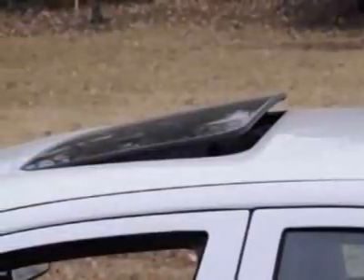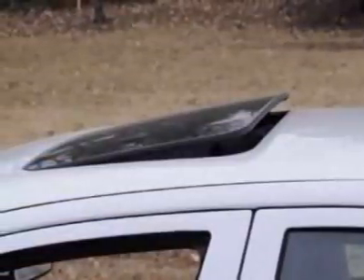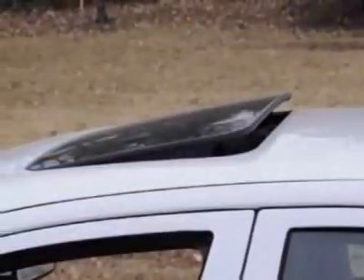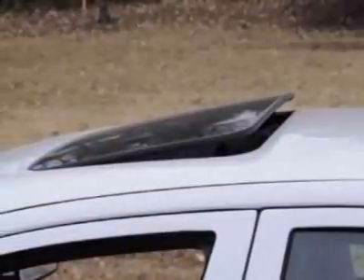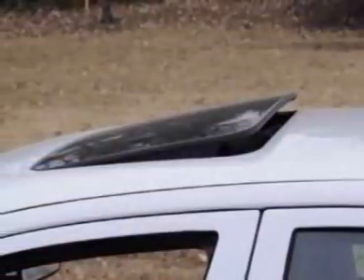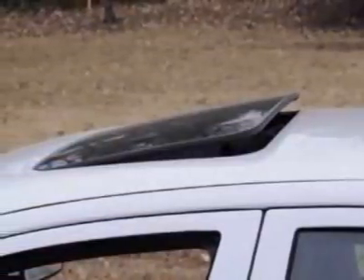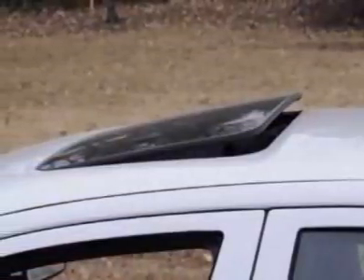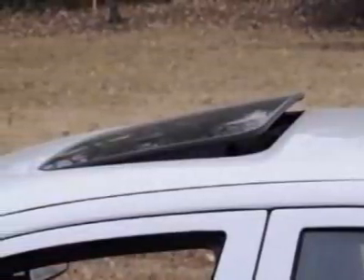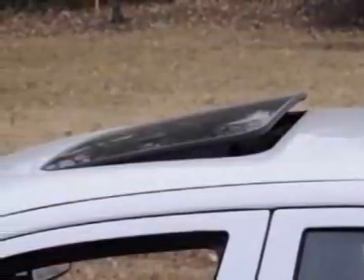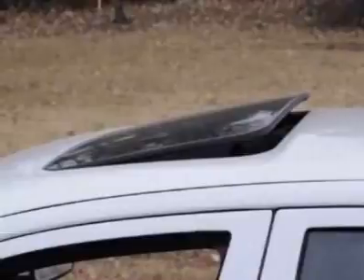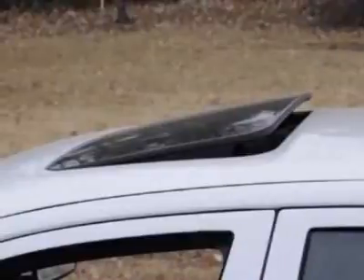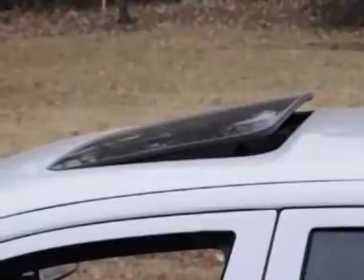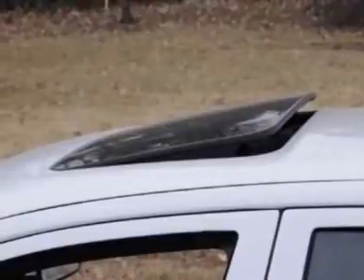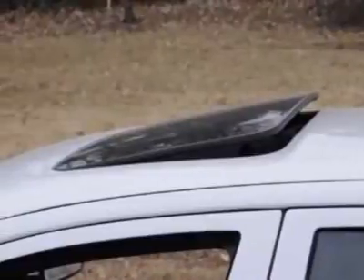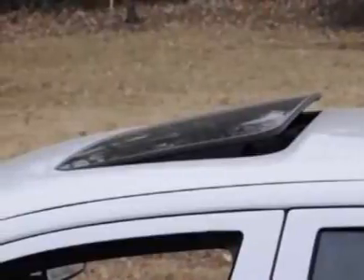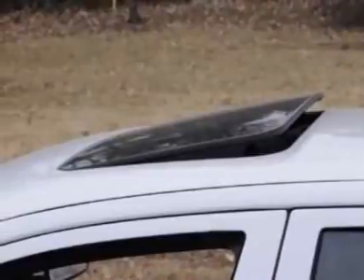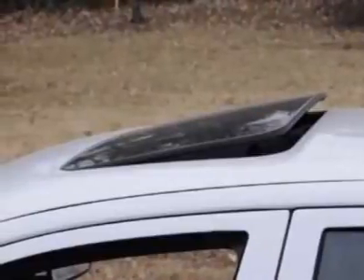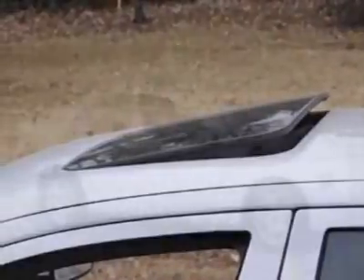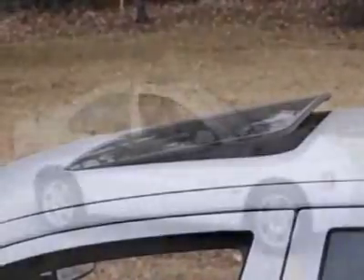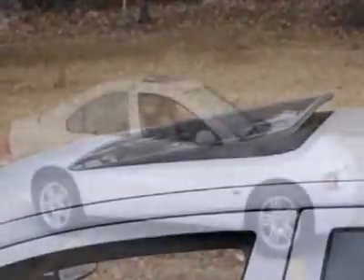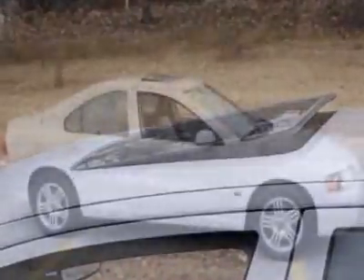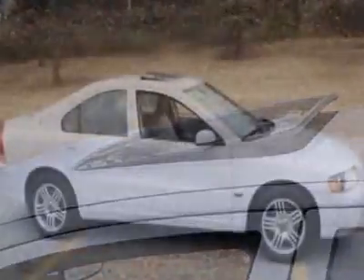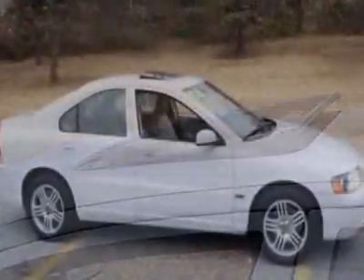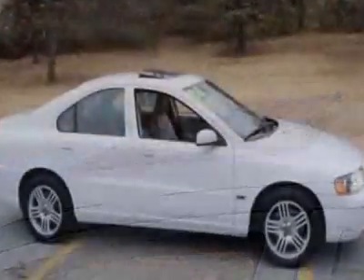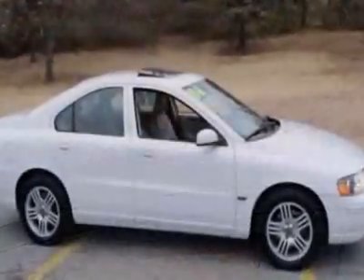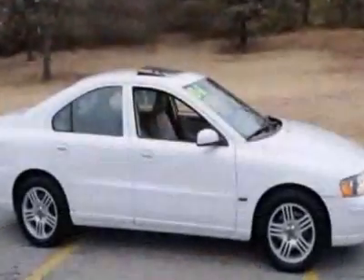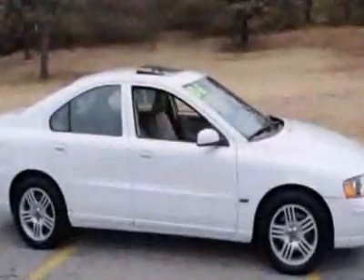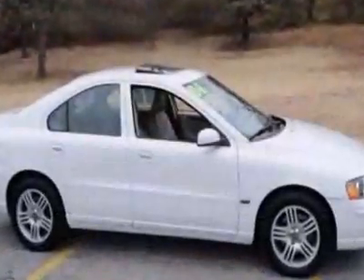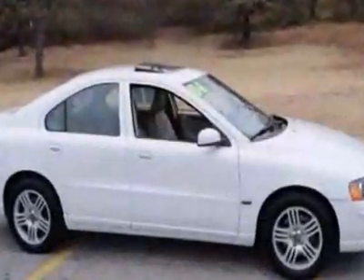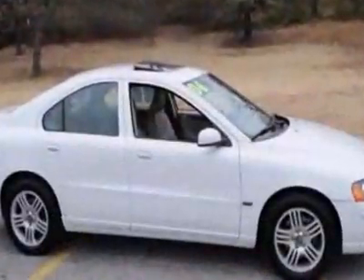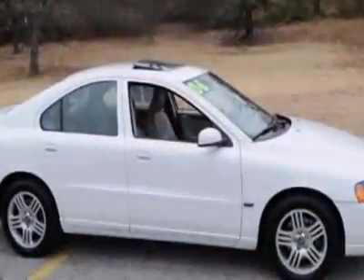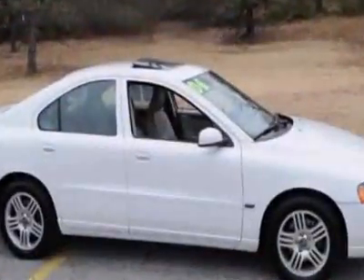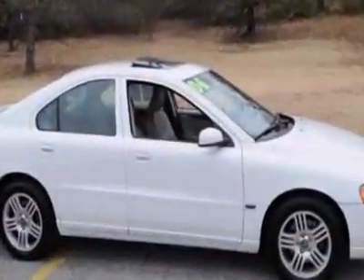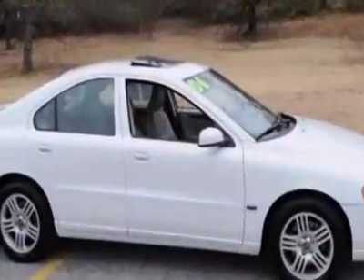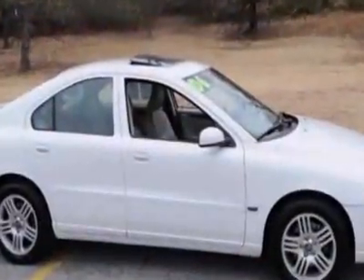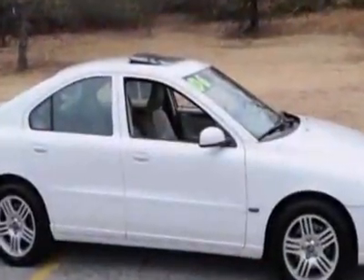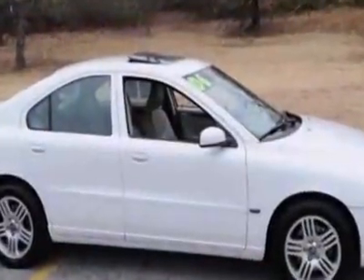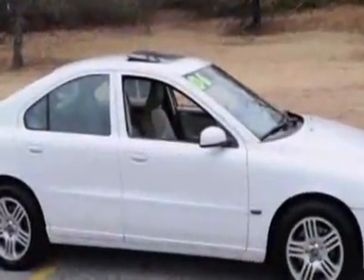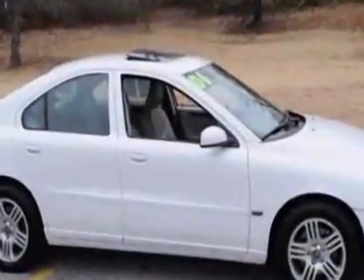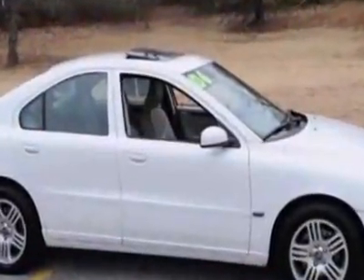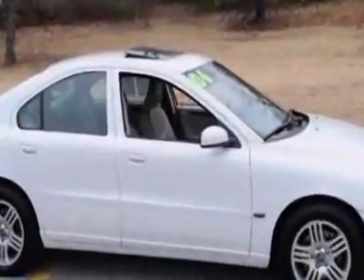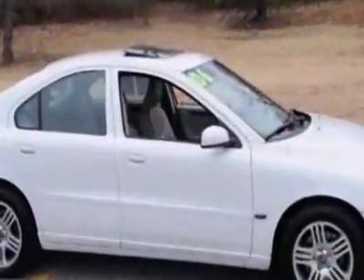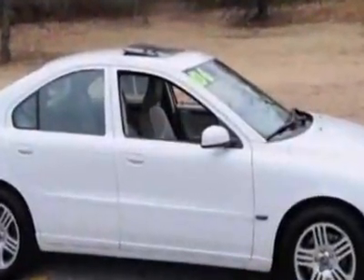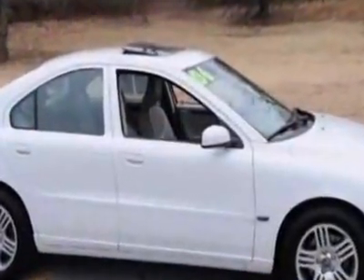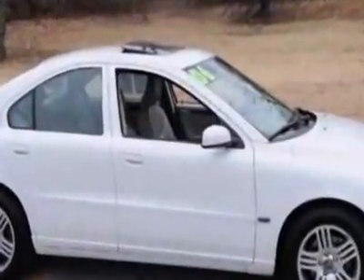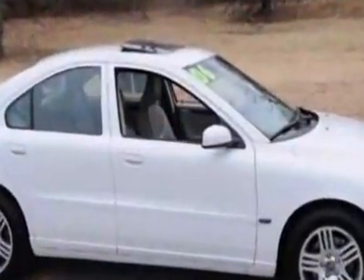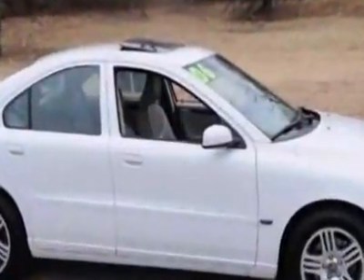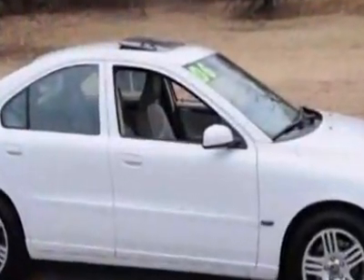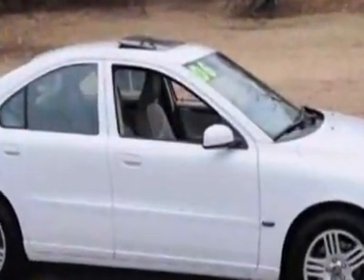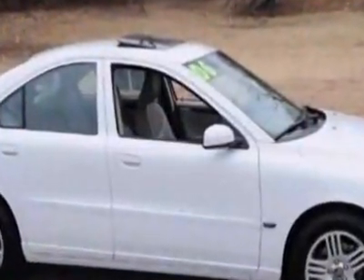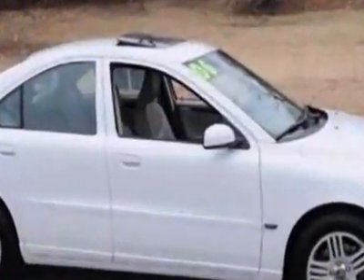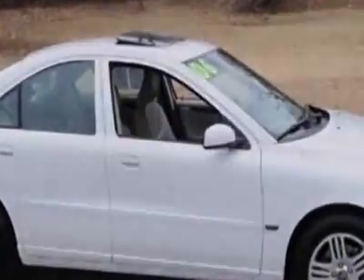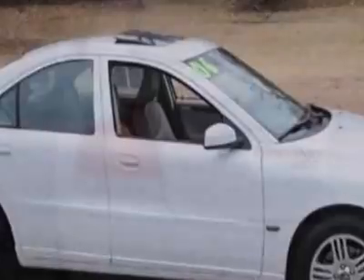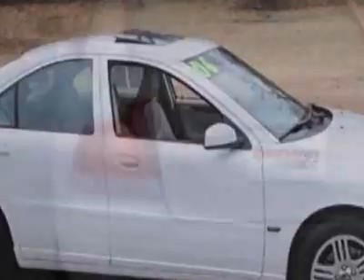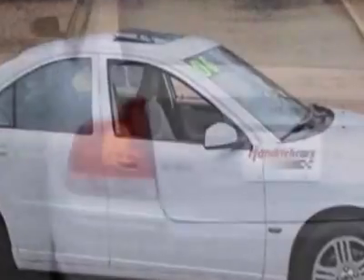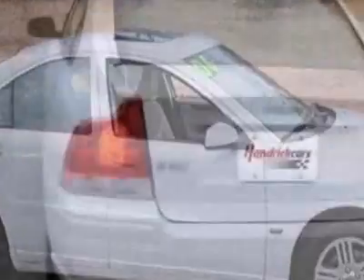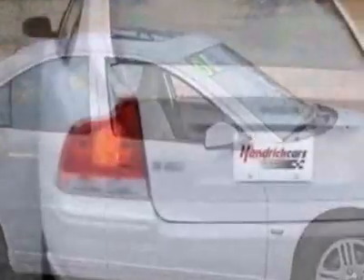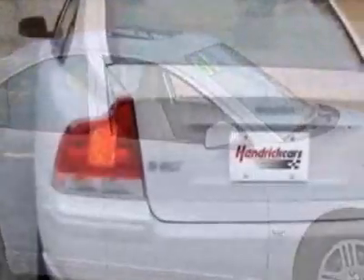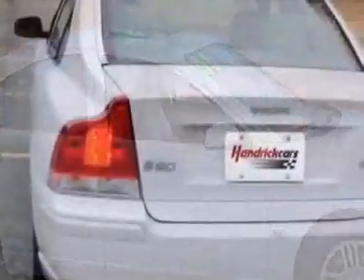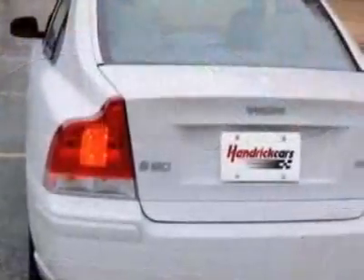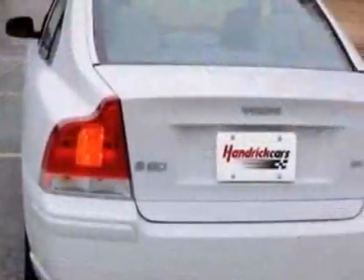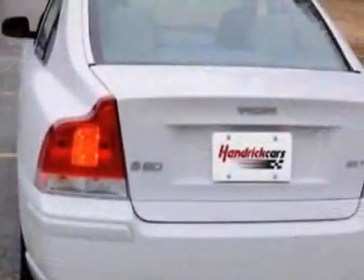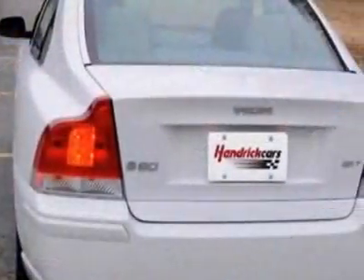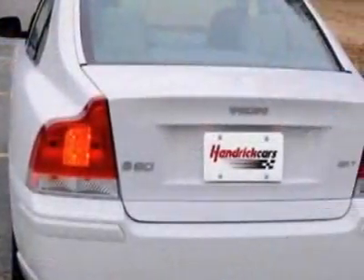Call 816-501-2800 or email our friendly sales staff today to schedule a test drive.